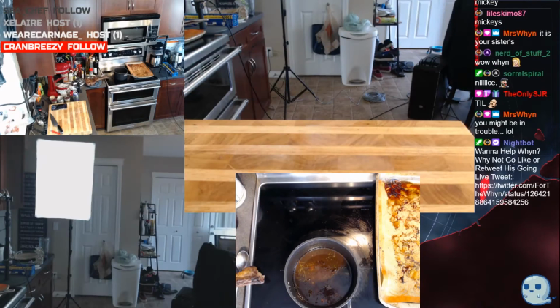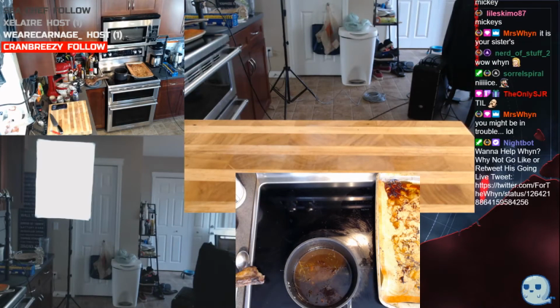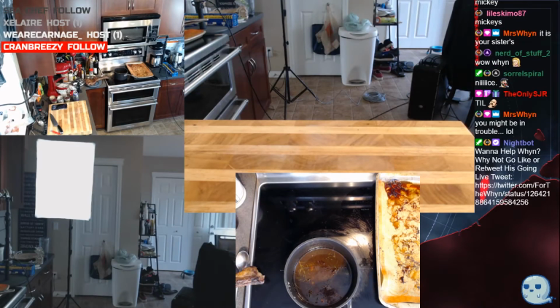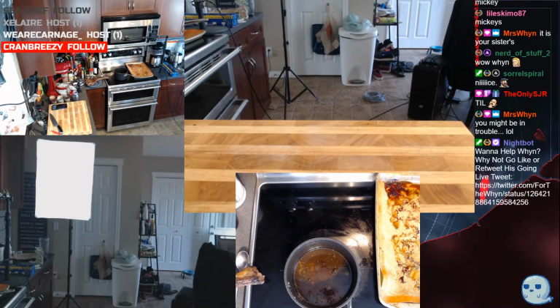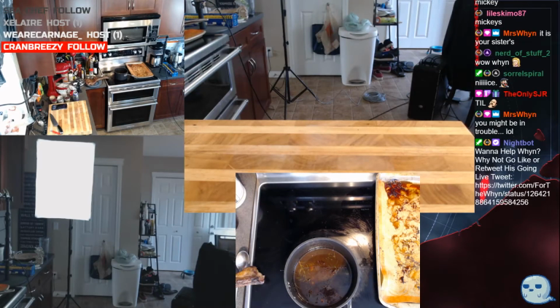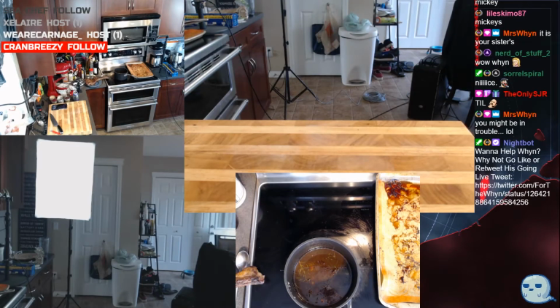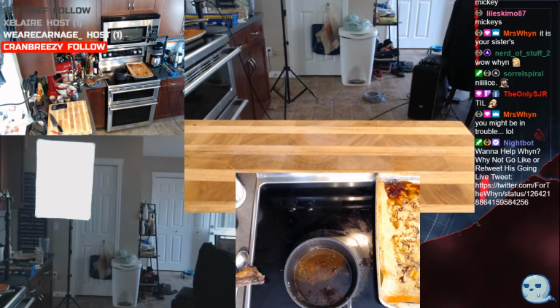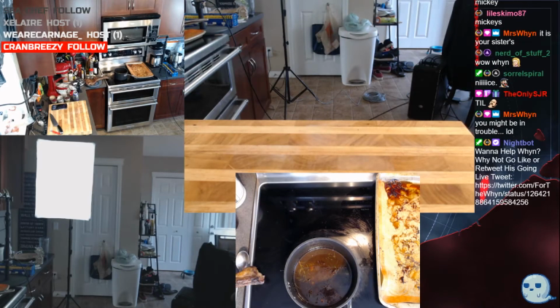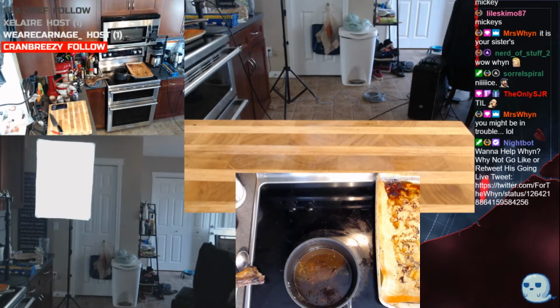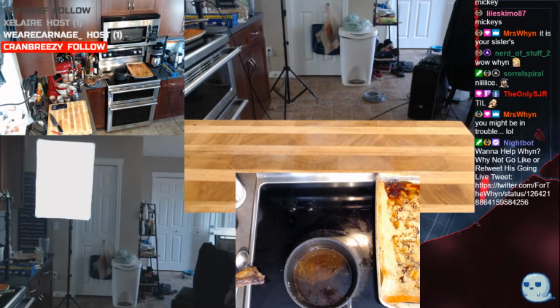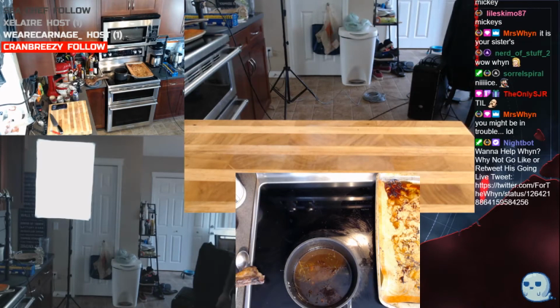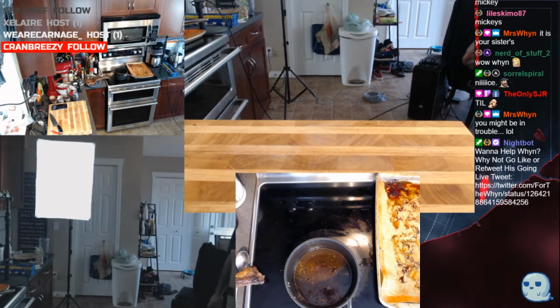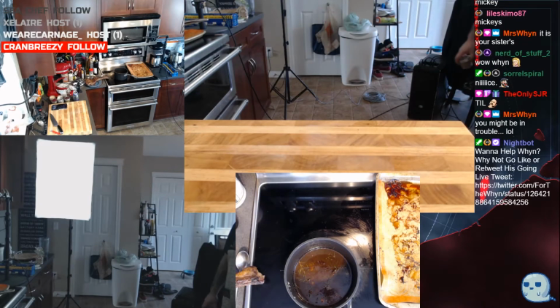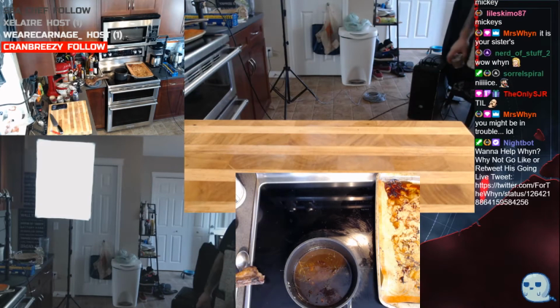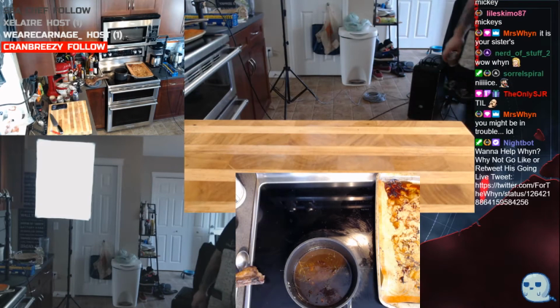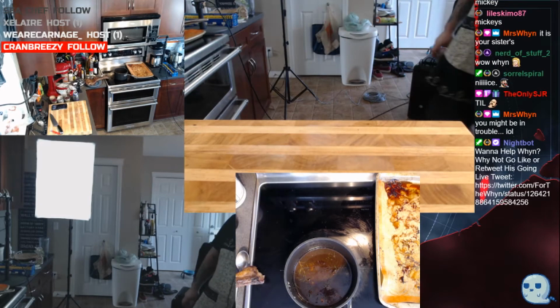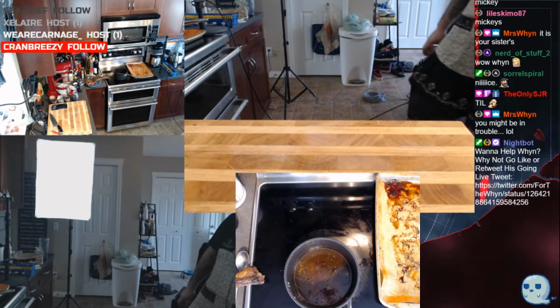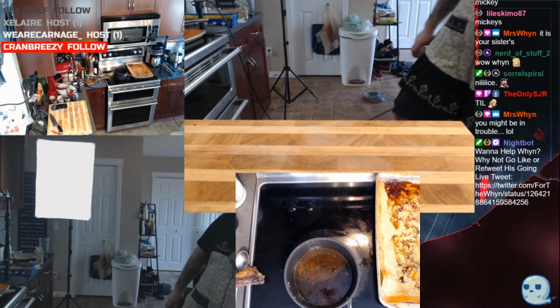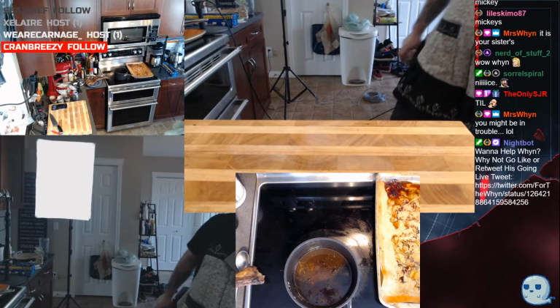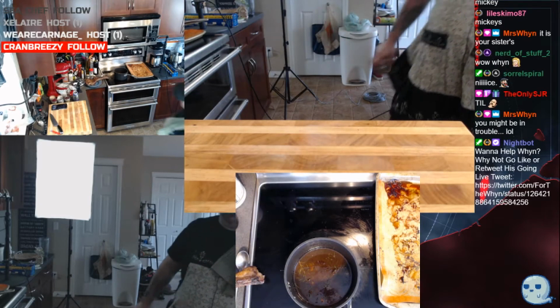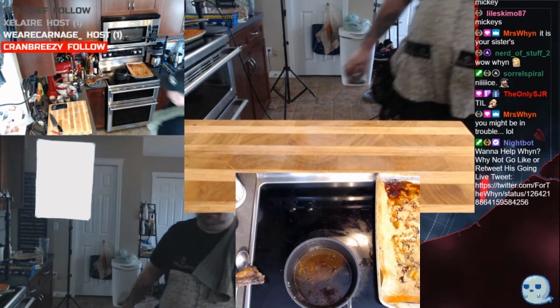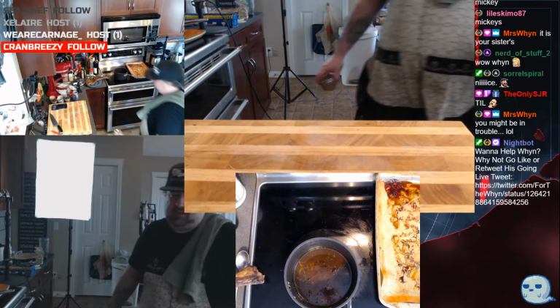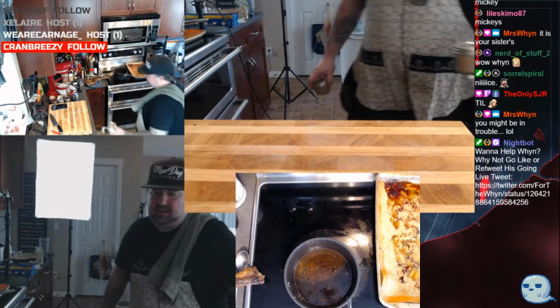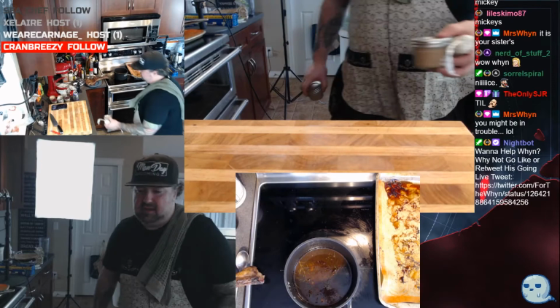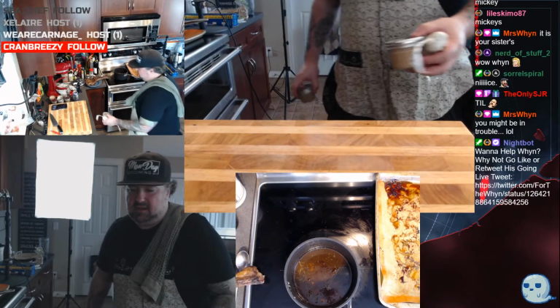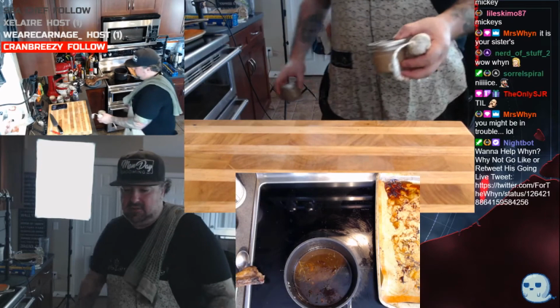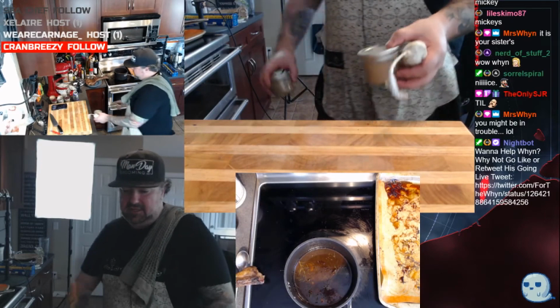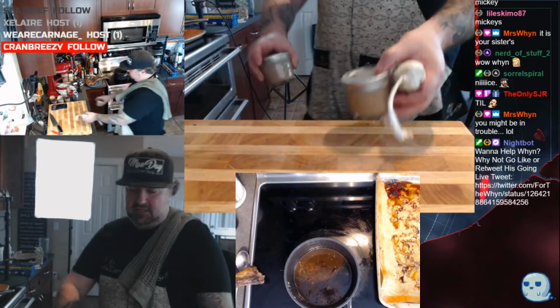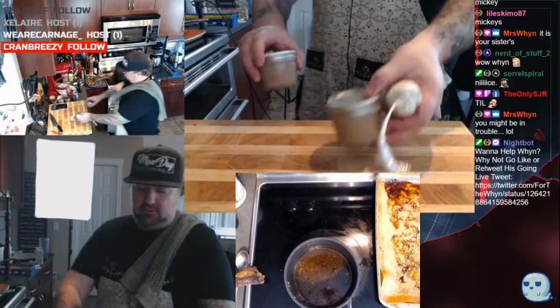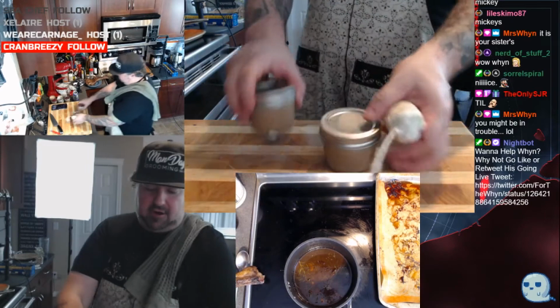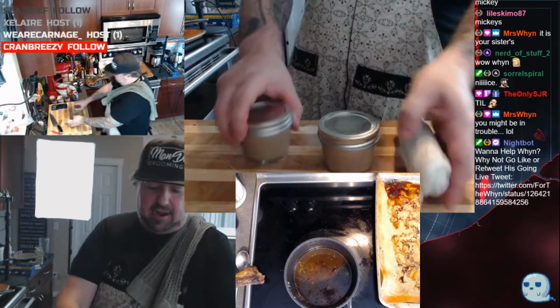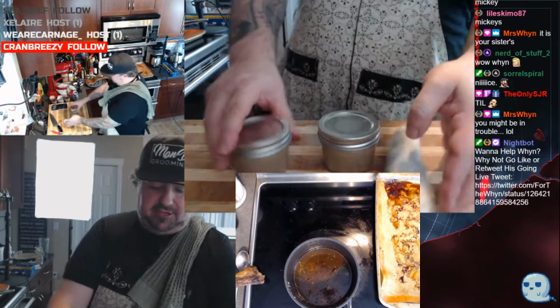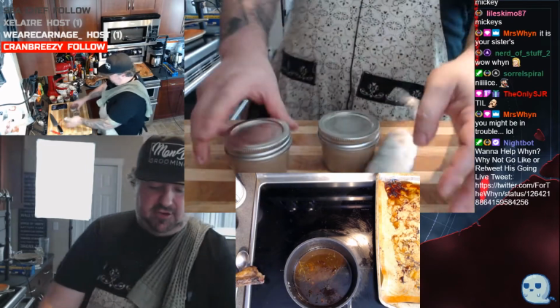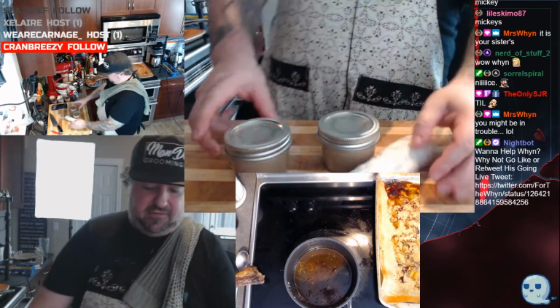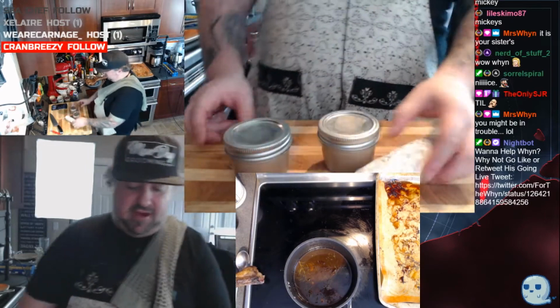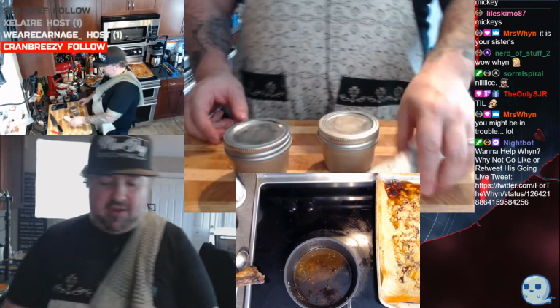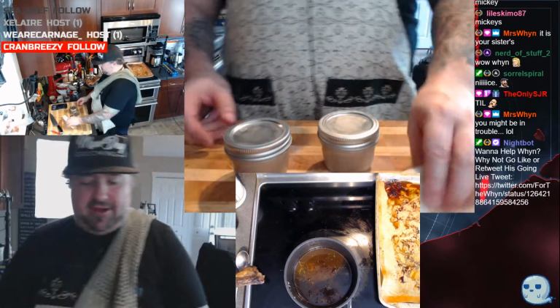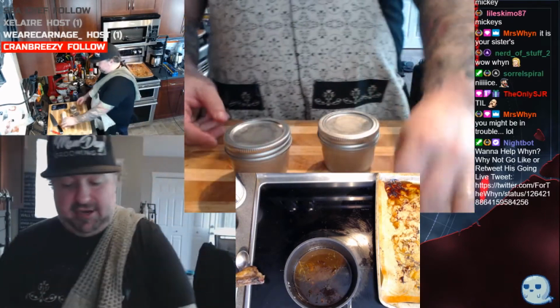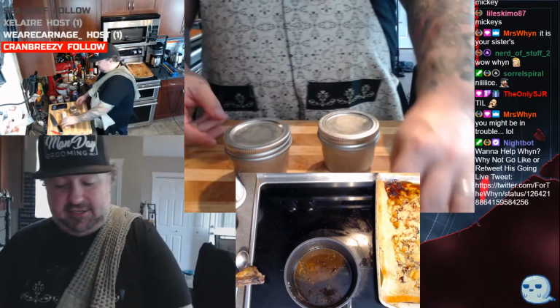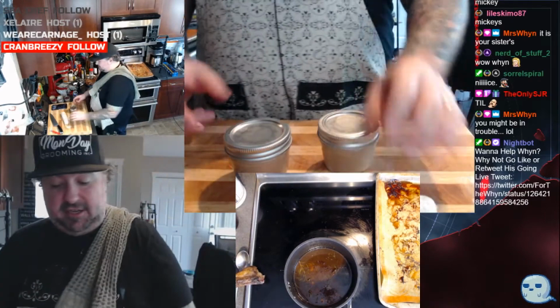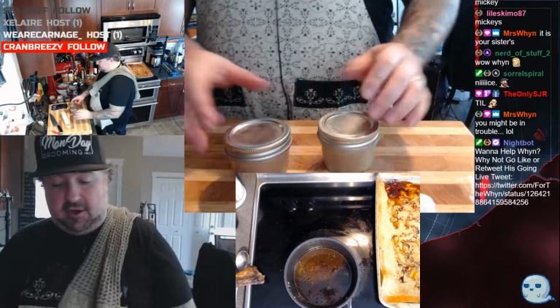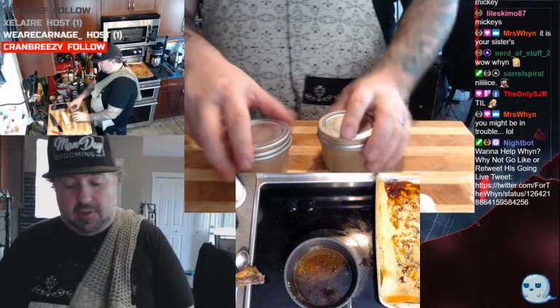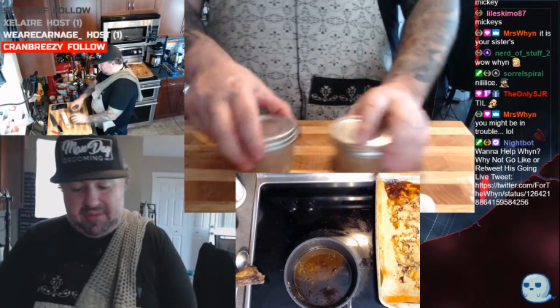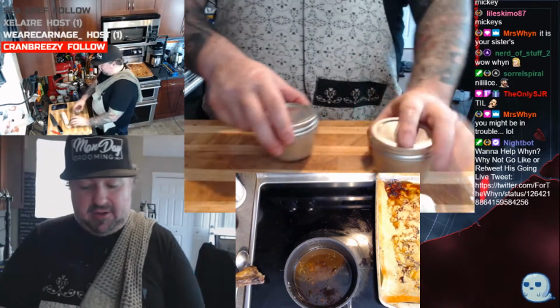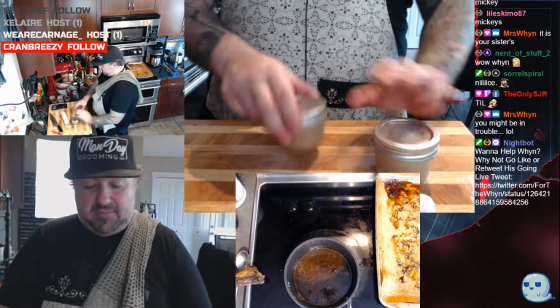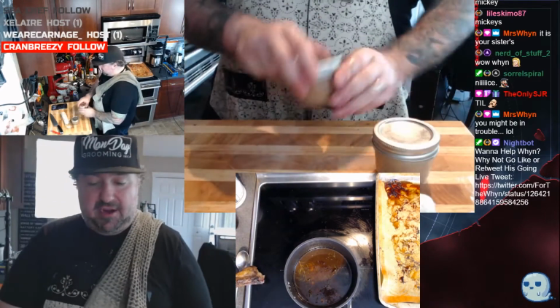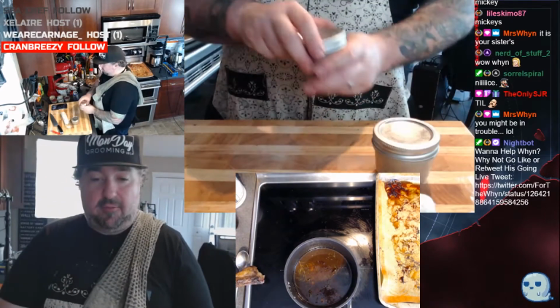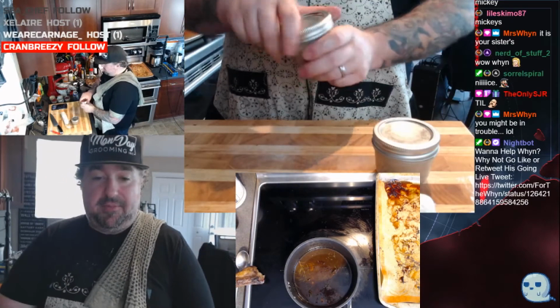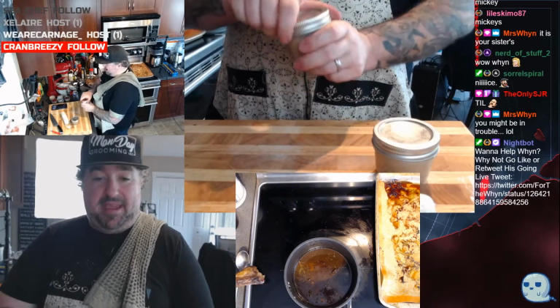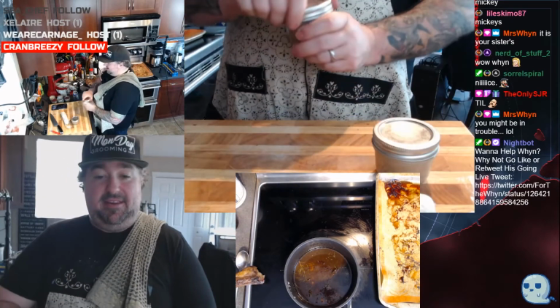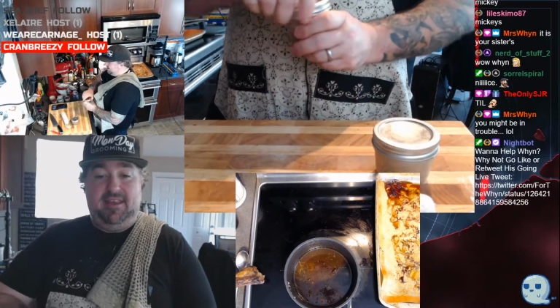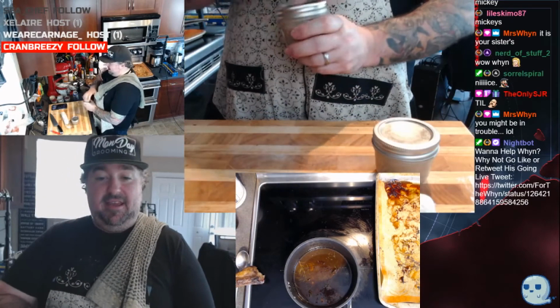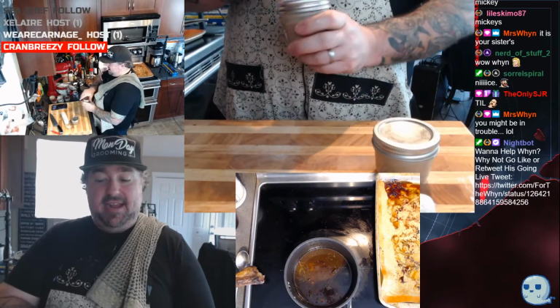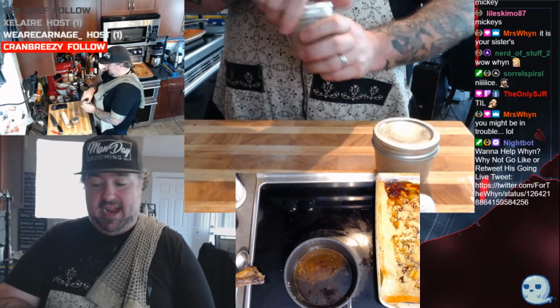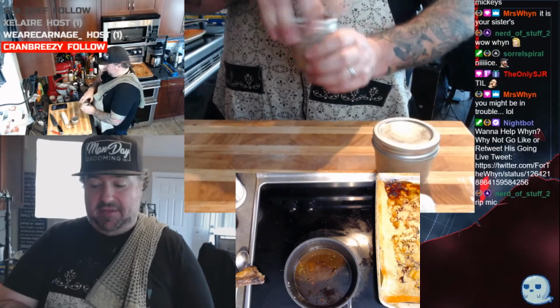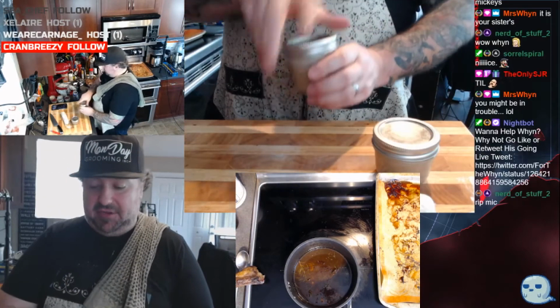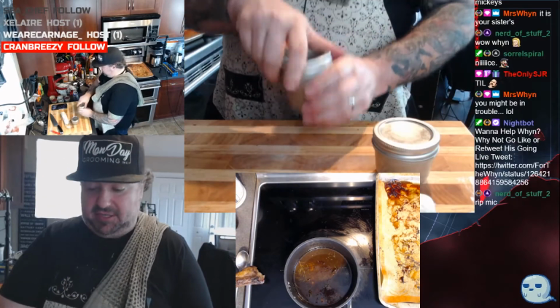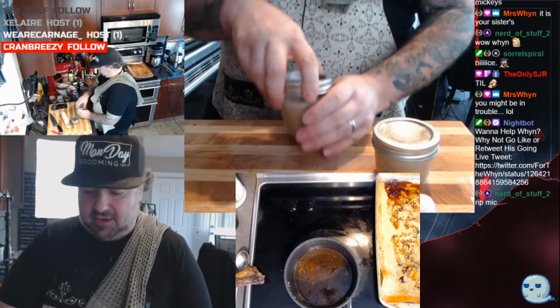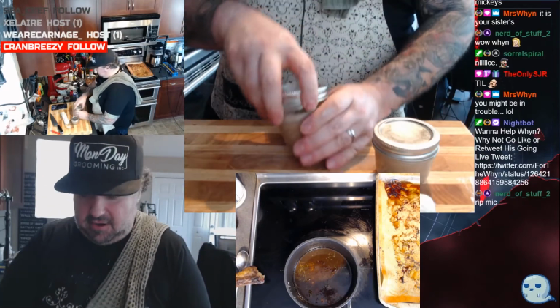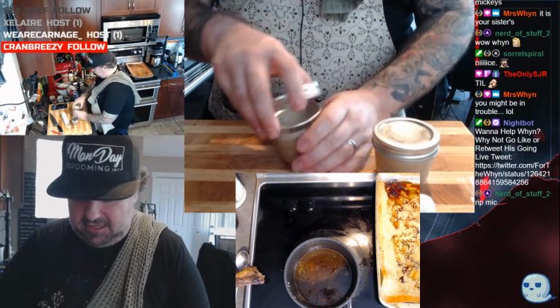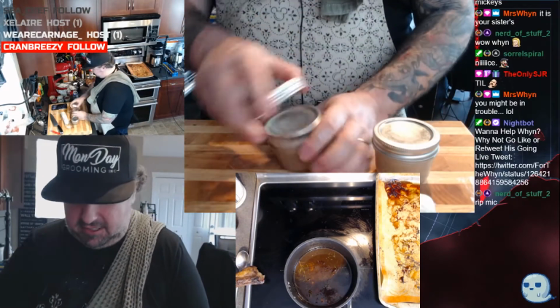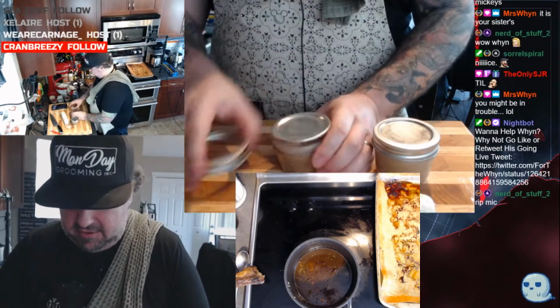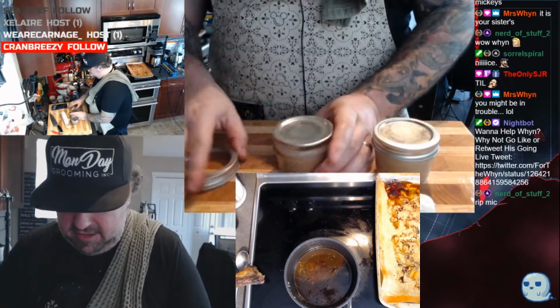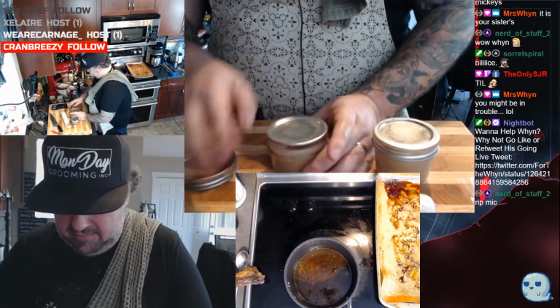I'm gonna grab two crème brûlées for now, and here's the compound butter we made at the start of the stream.